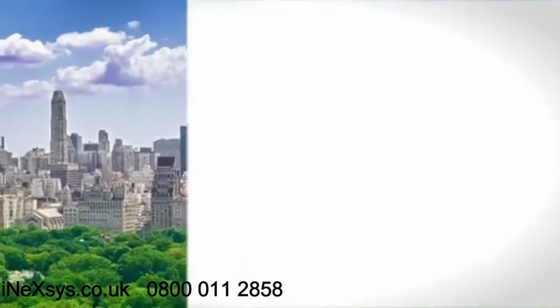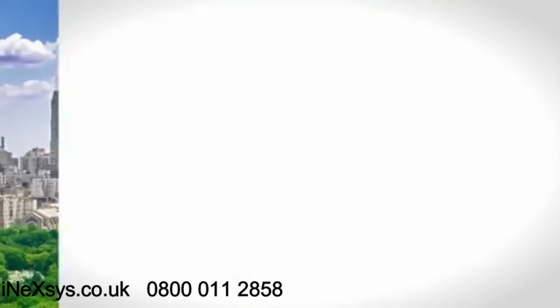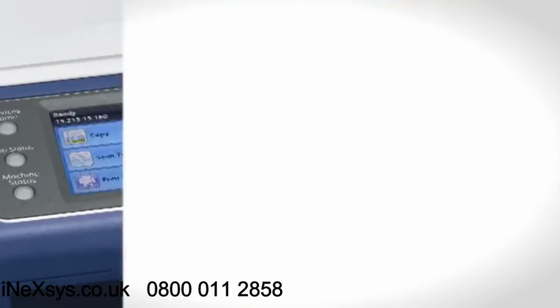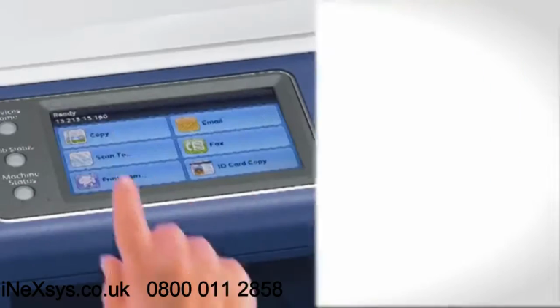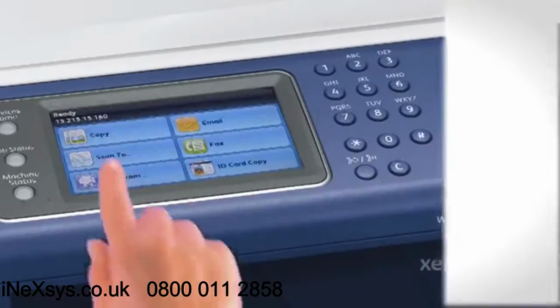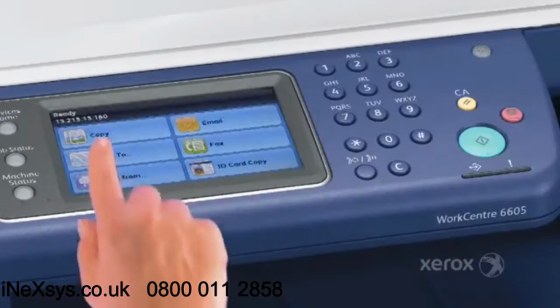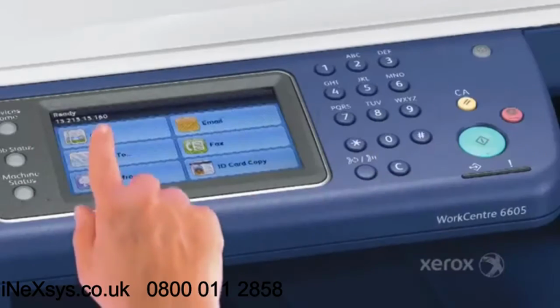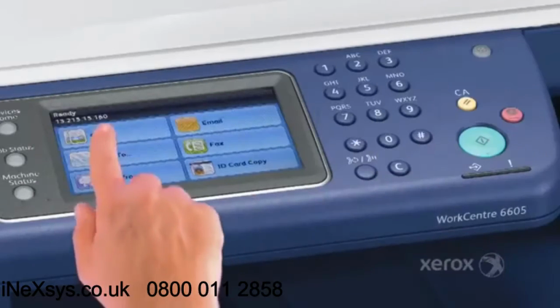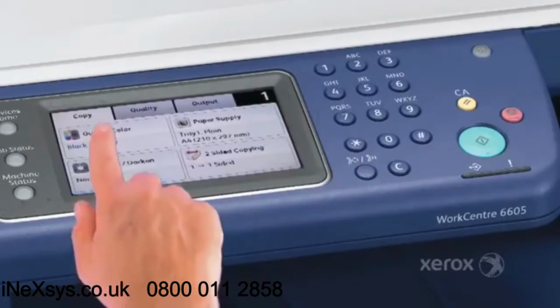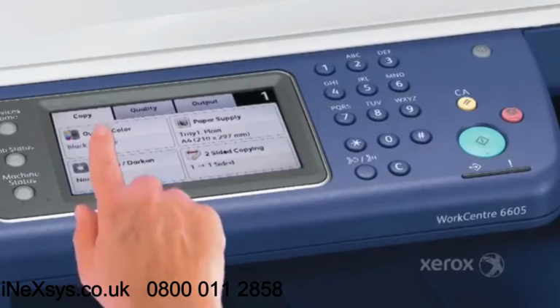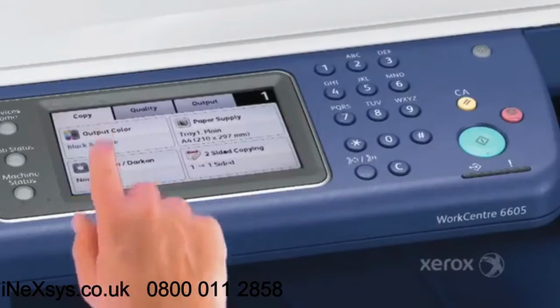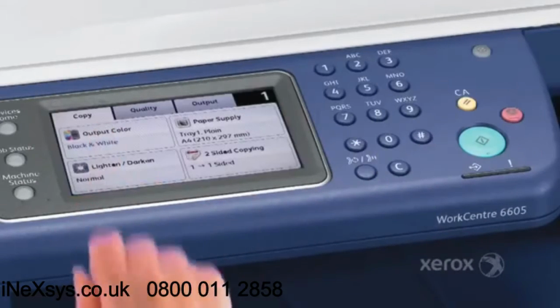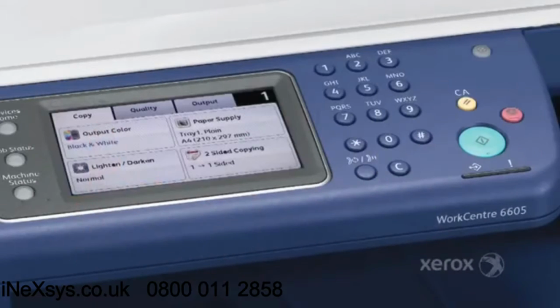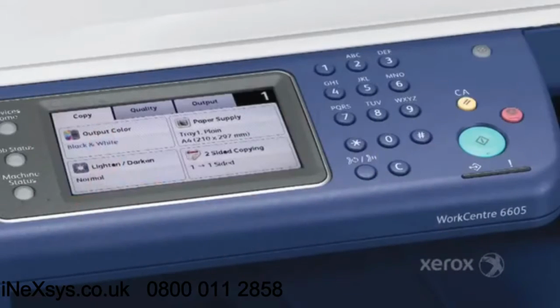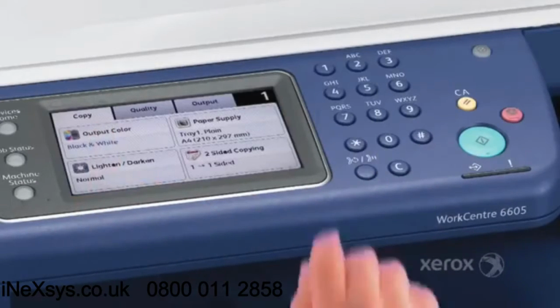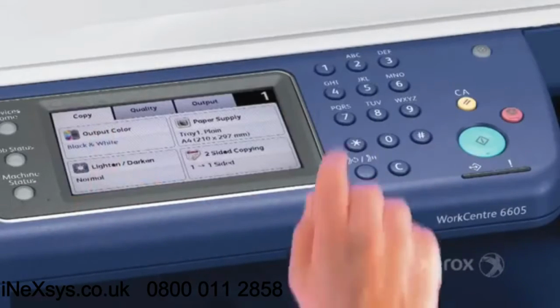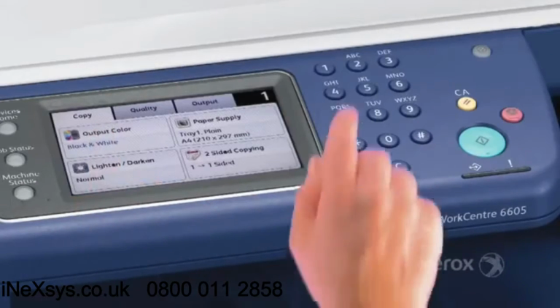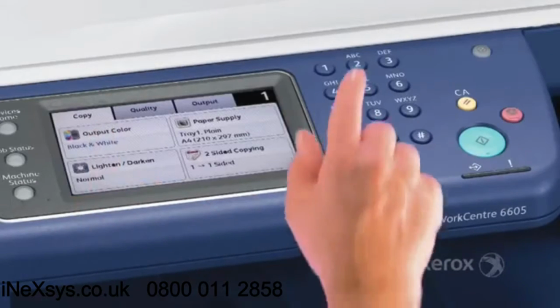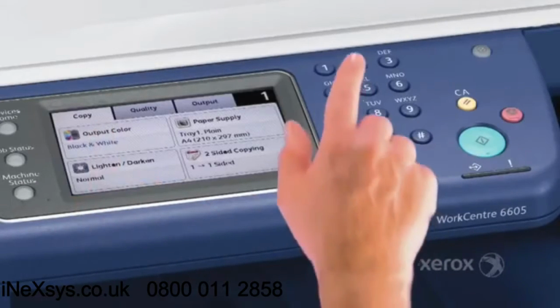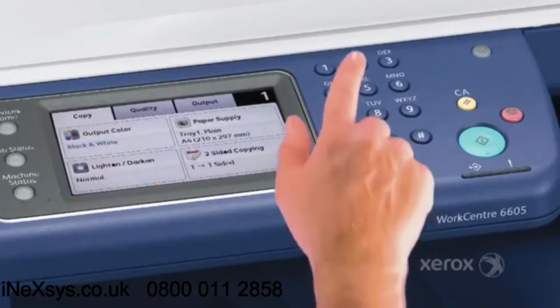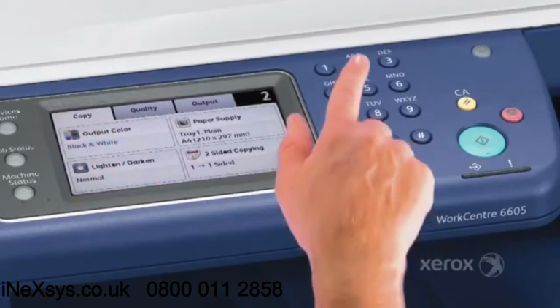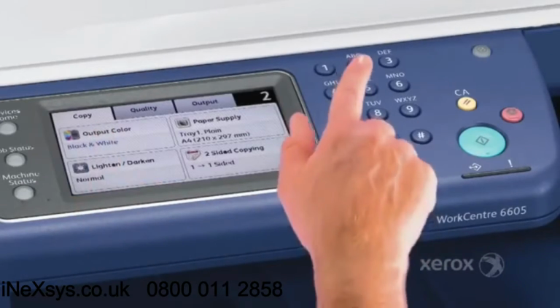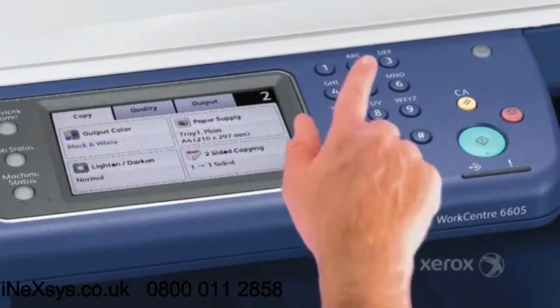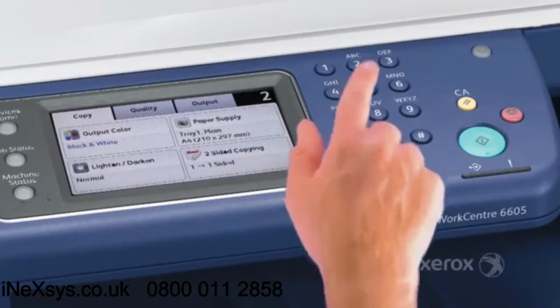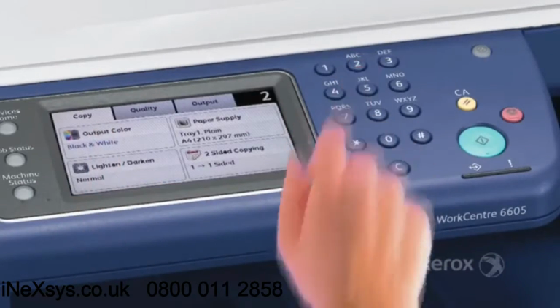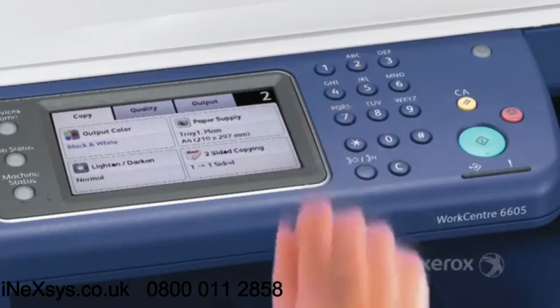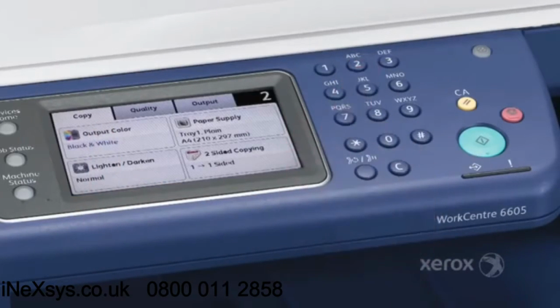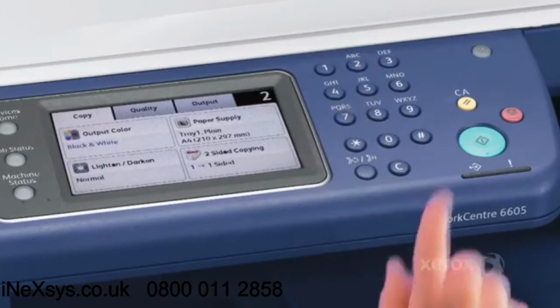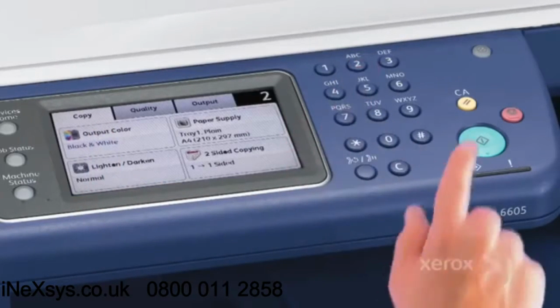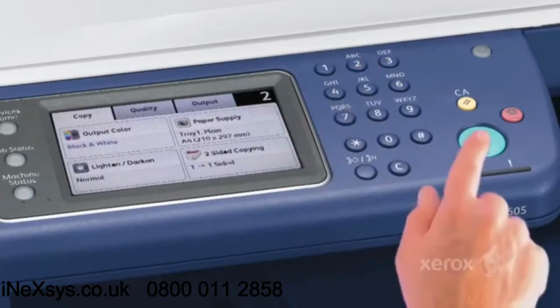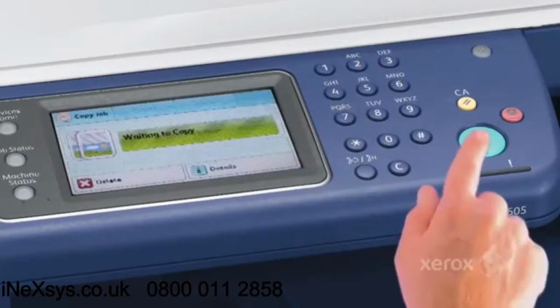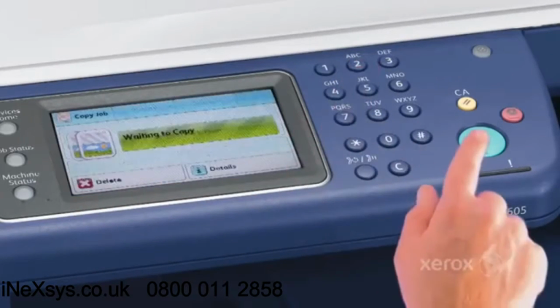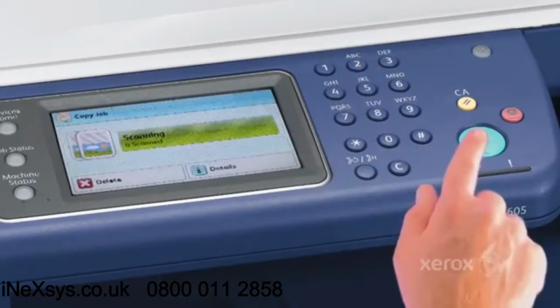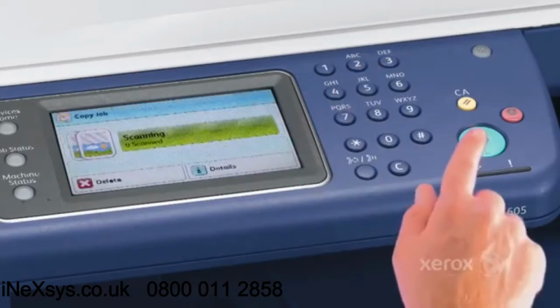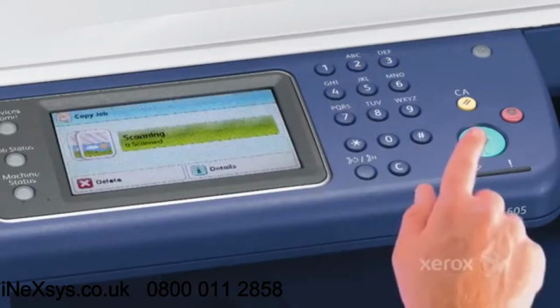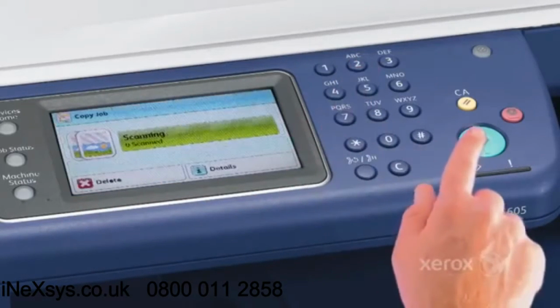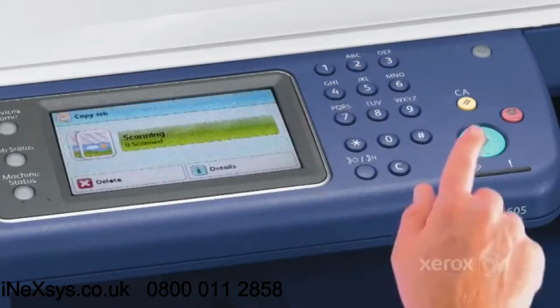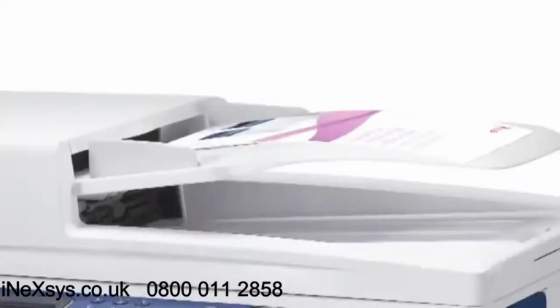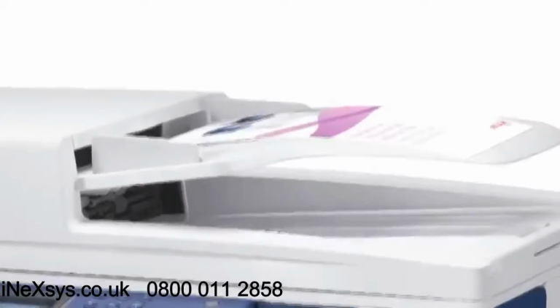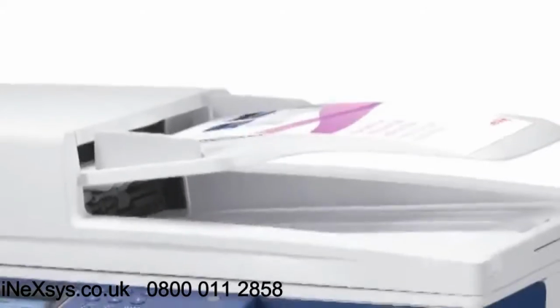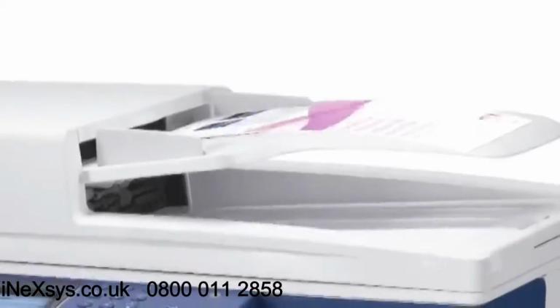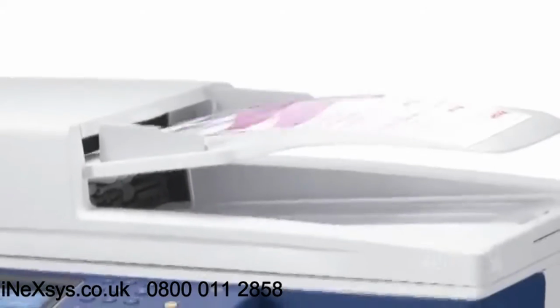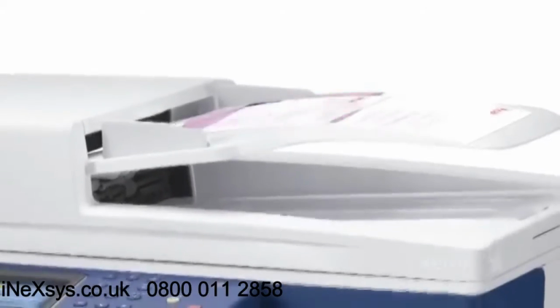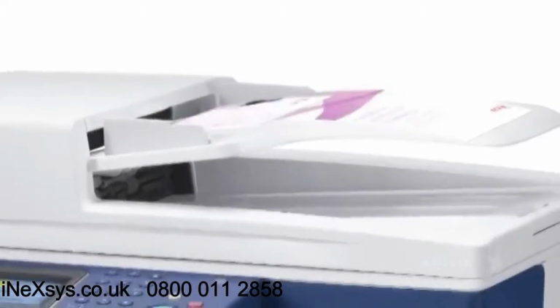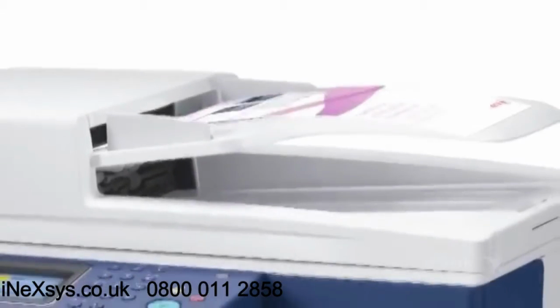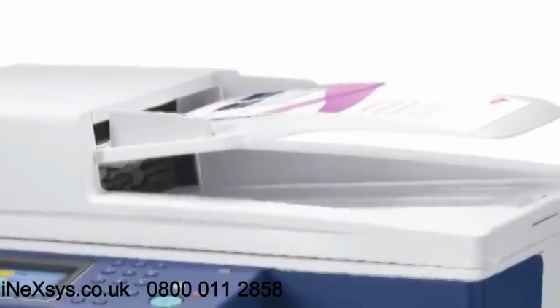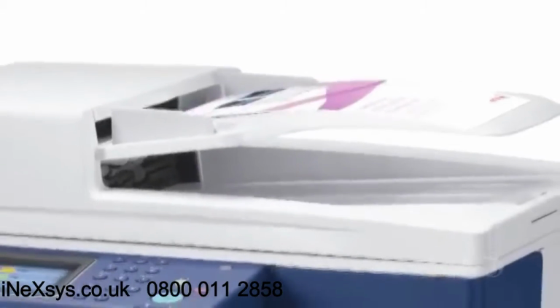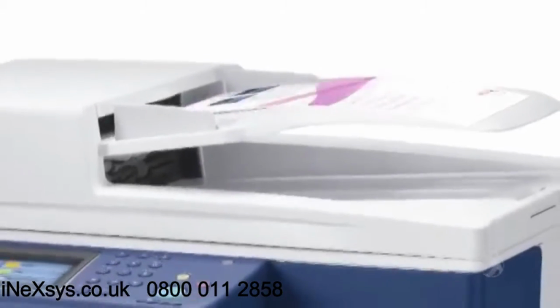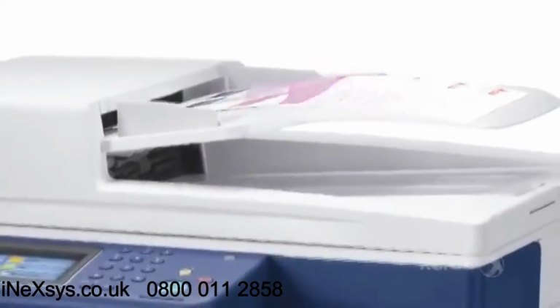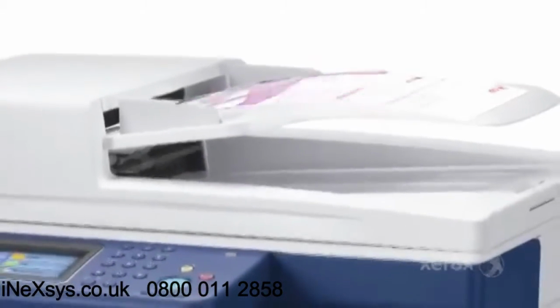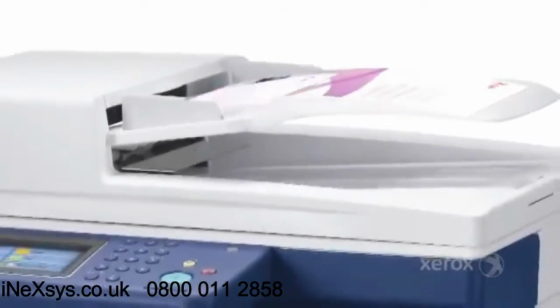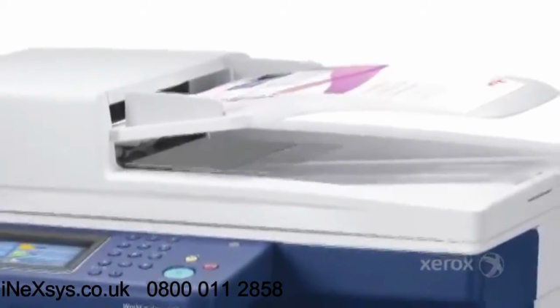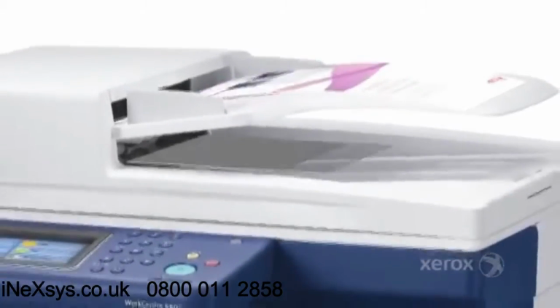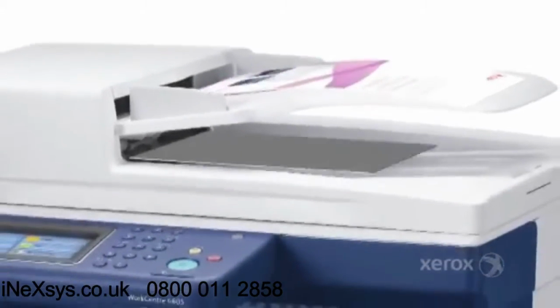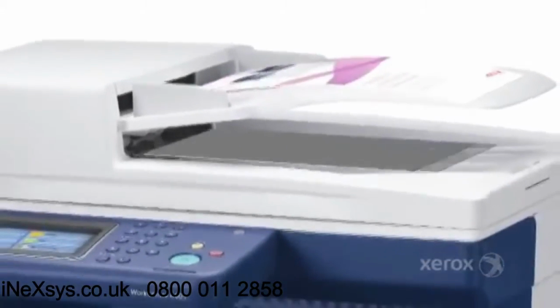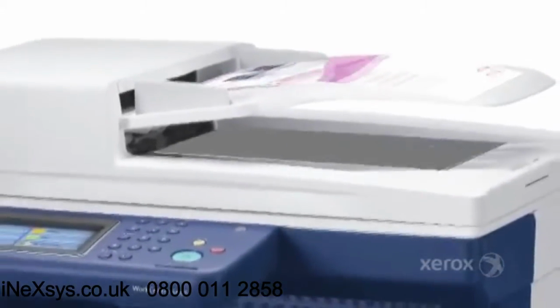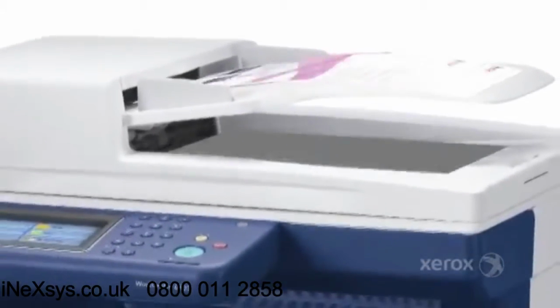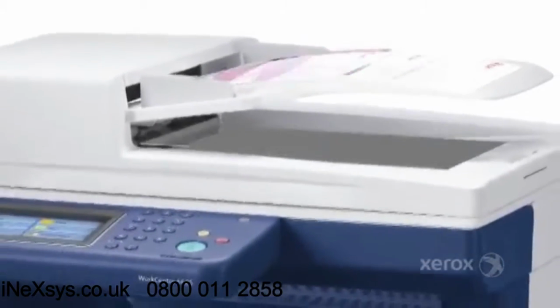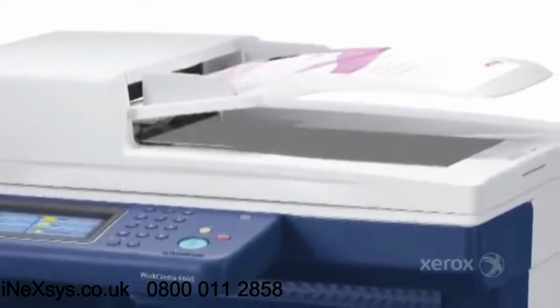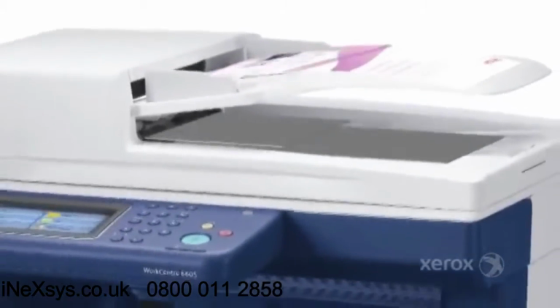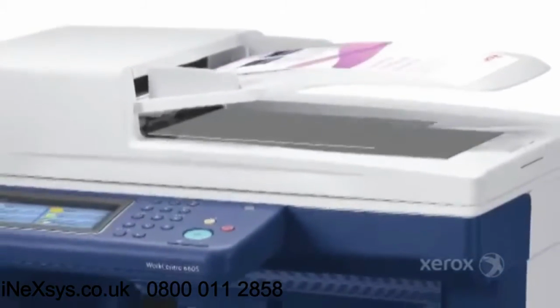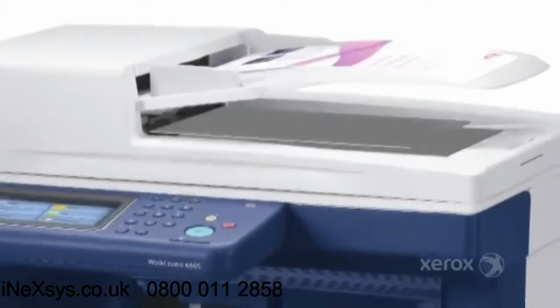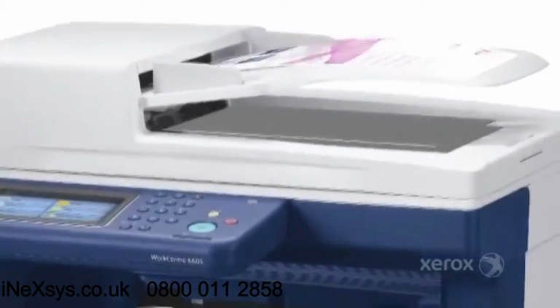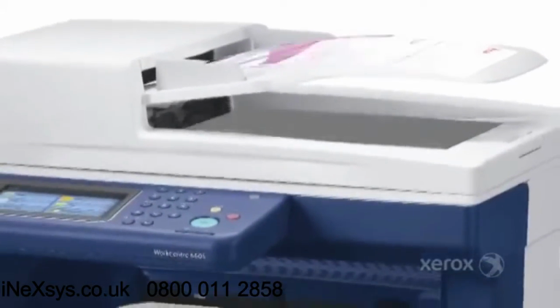The large intuitive touch screen on the WorkCenter makes it easy for any member of your team to utilise the many productivity features.